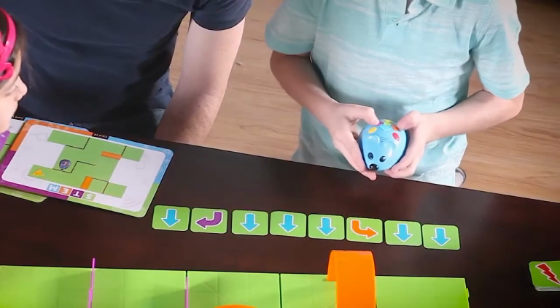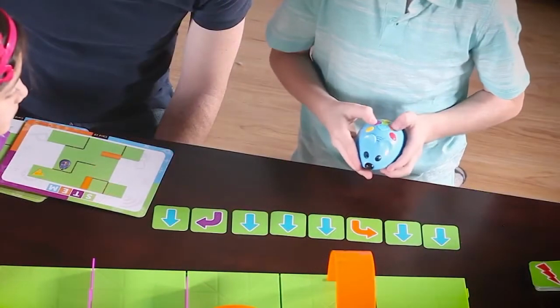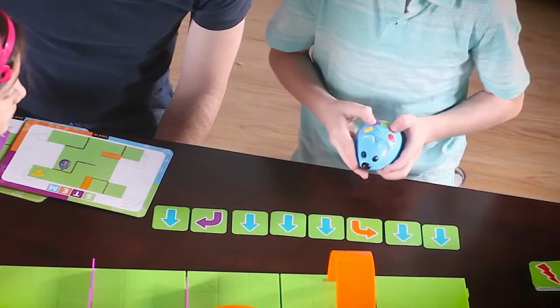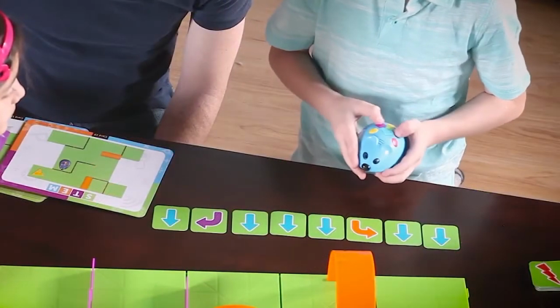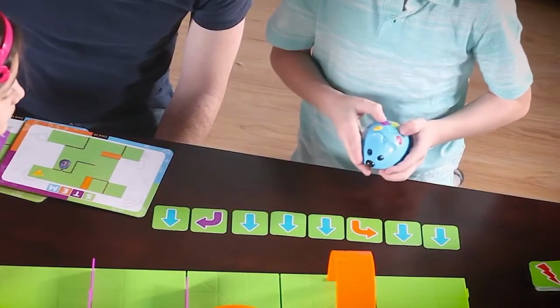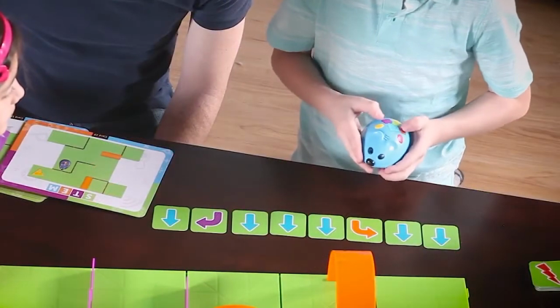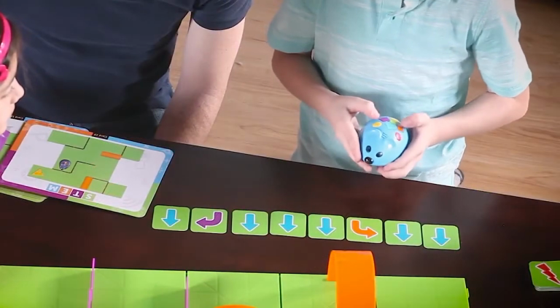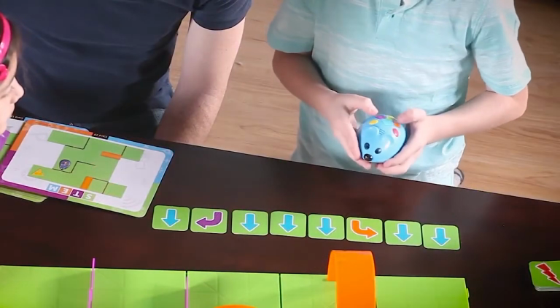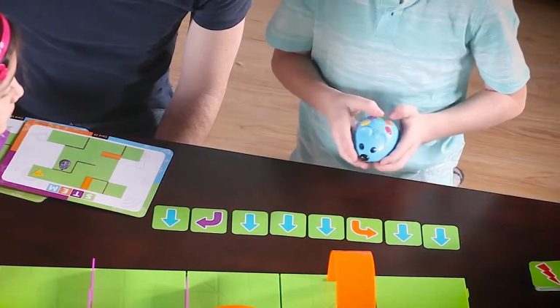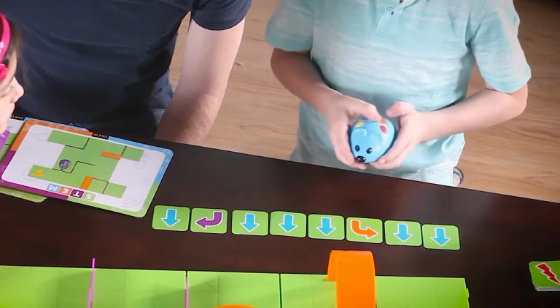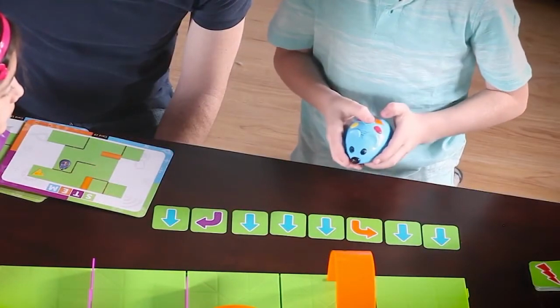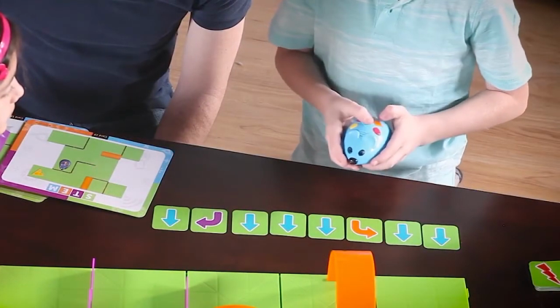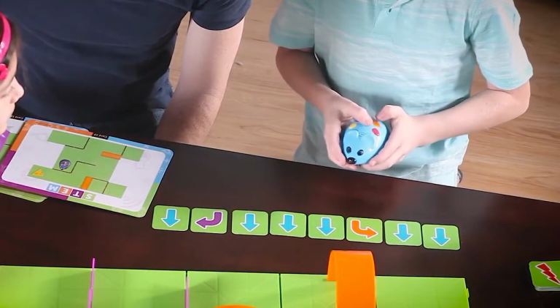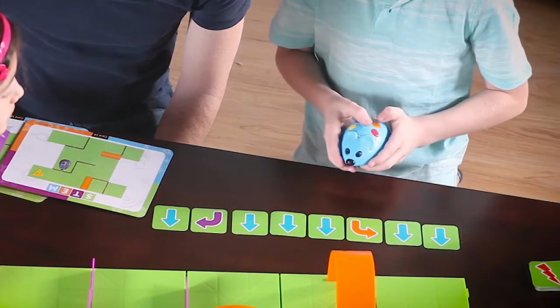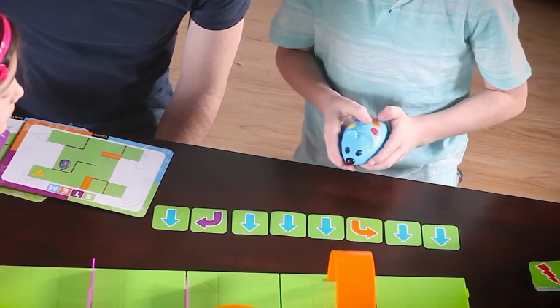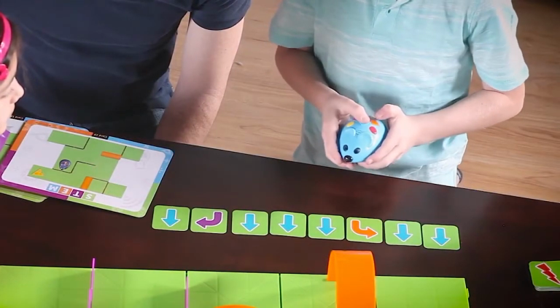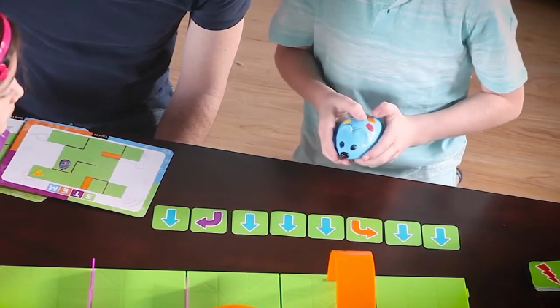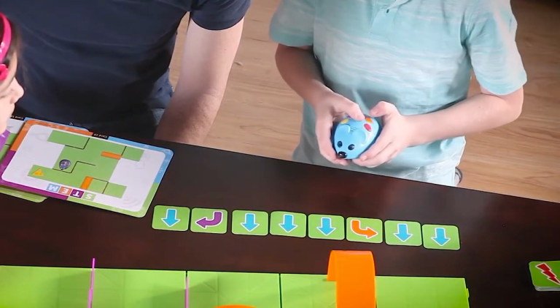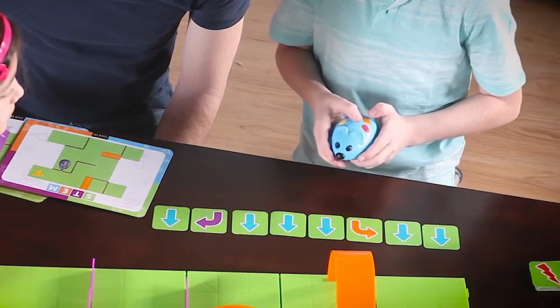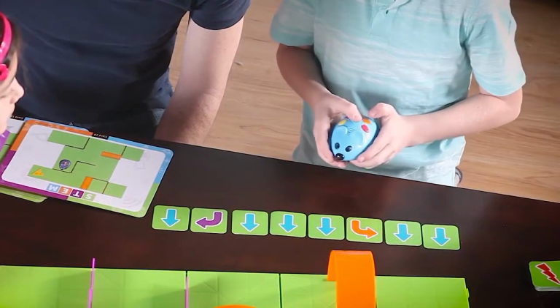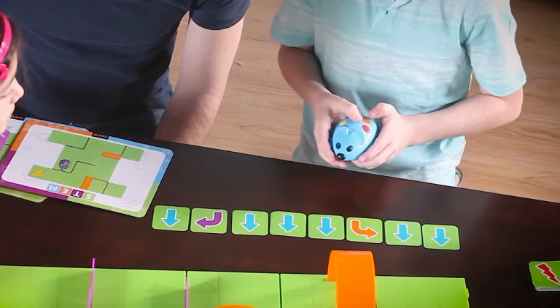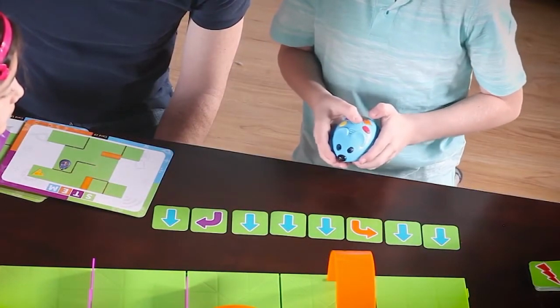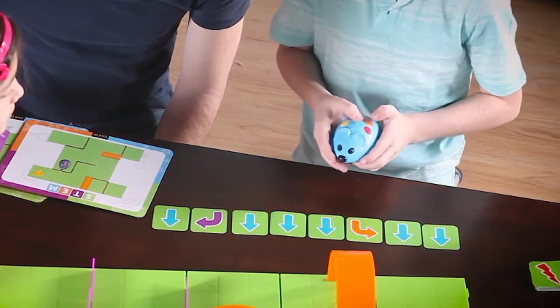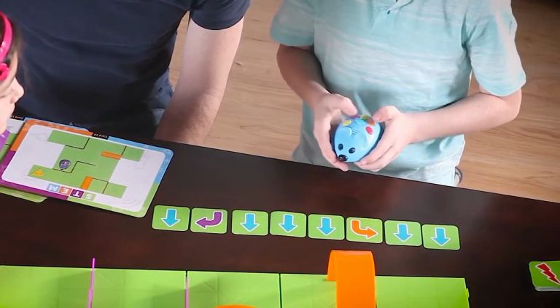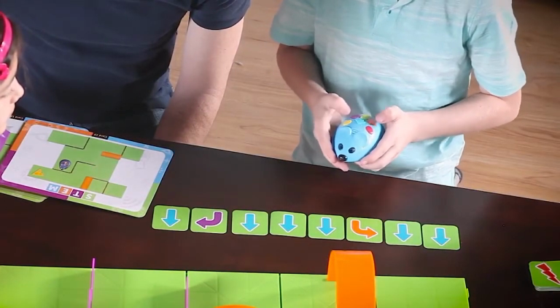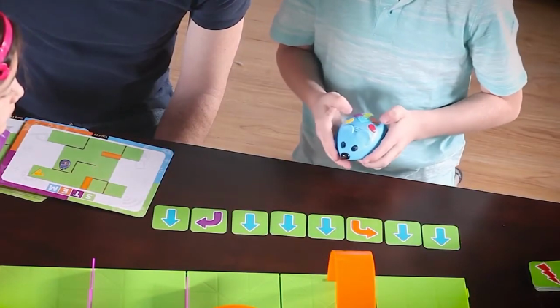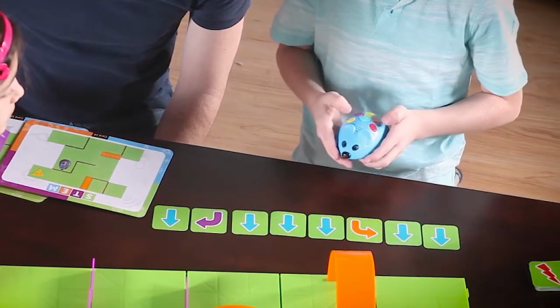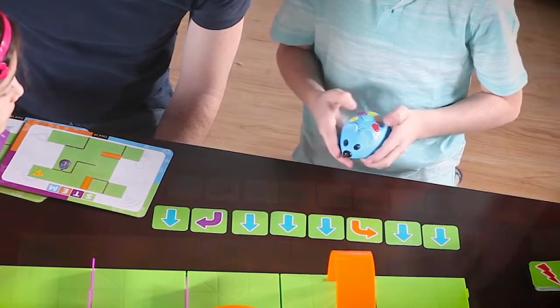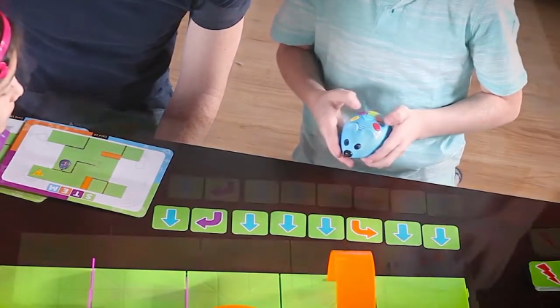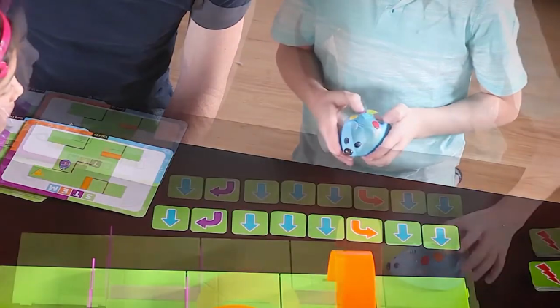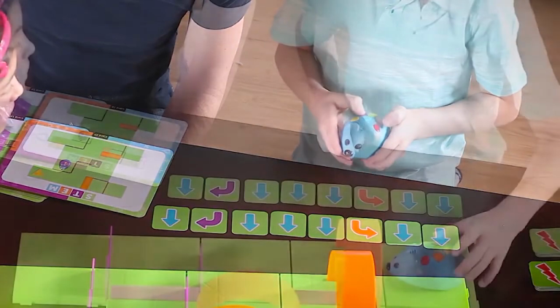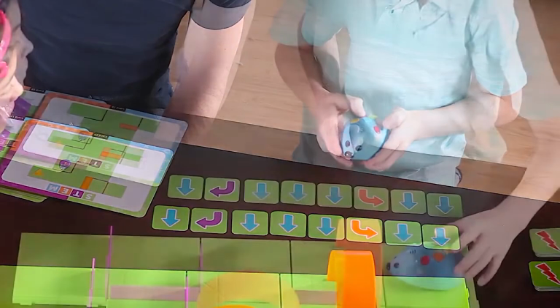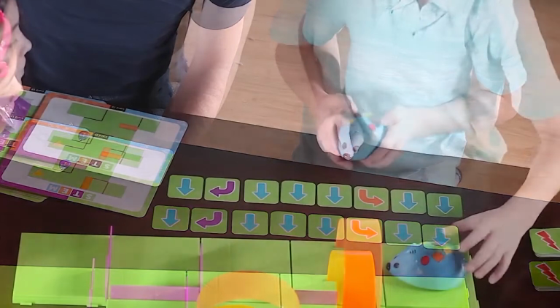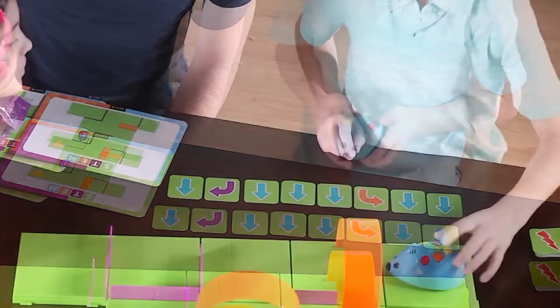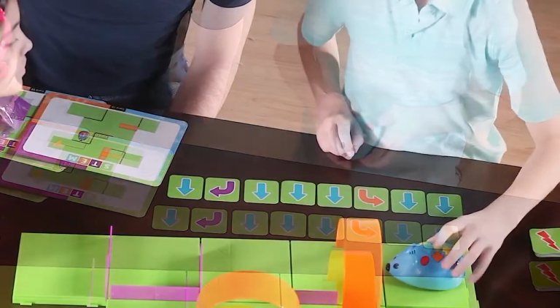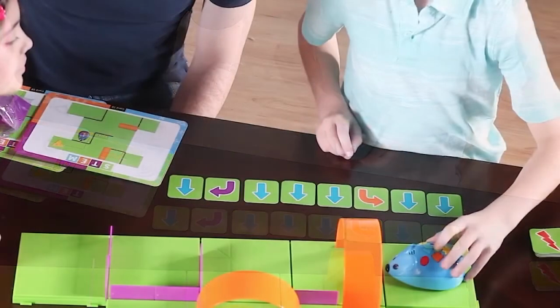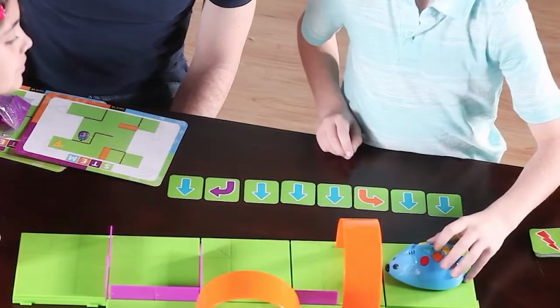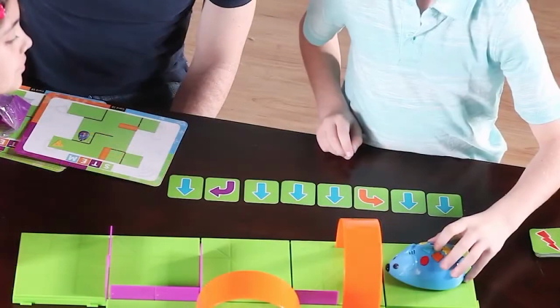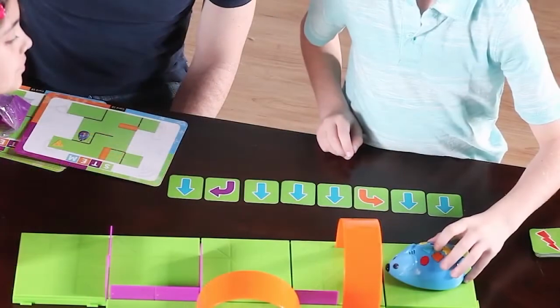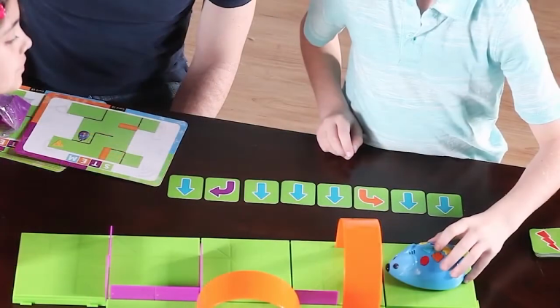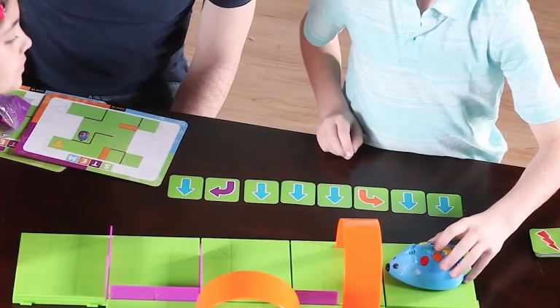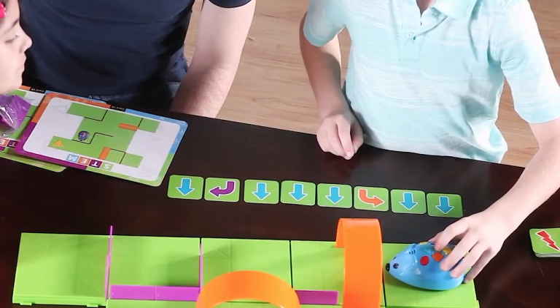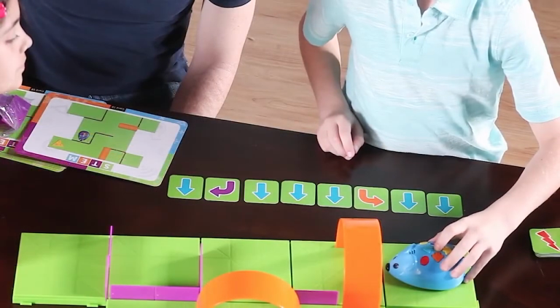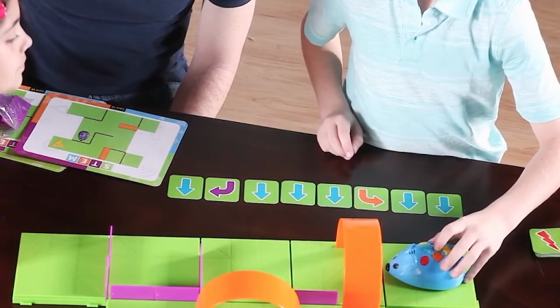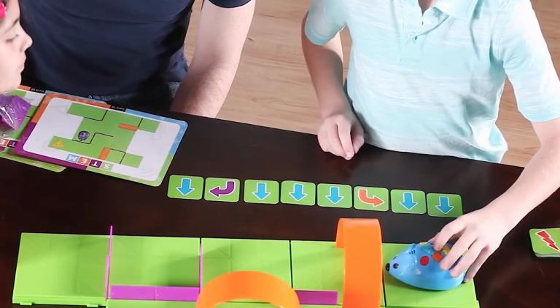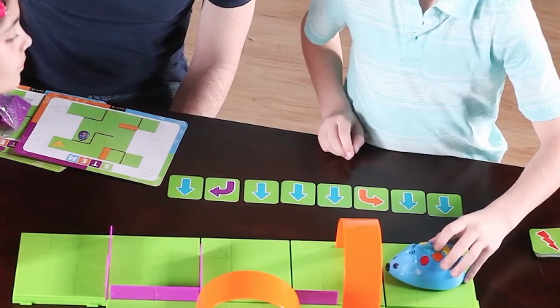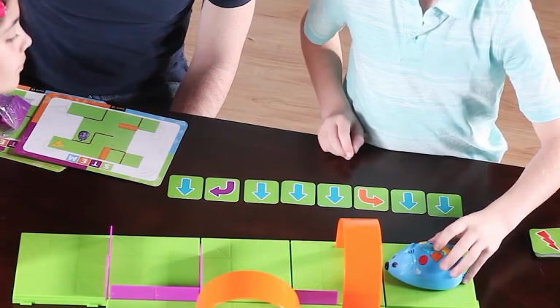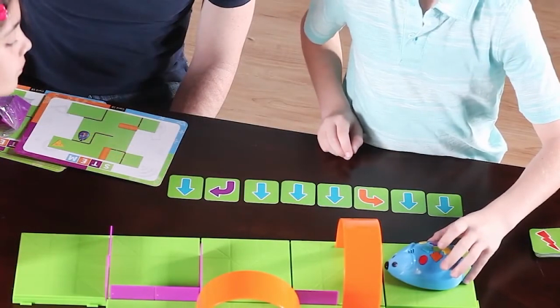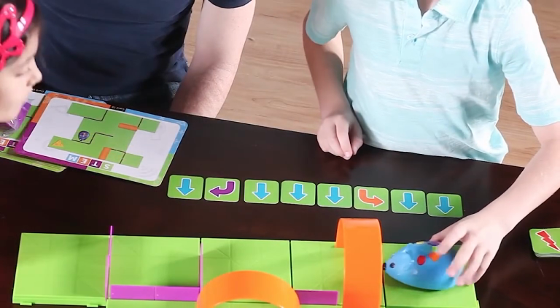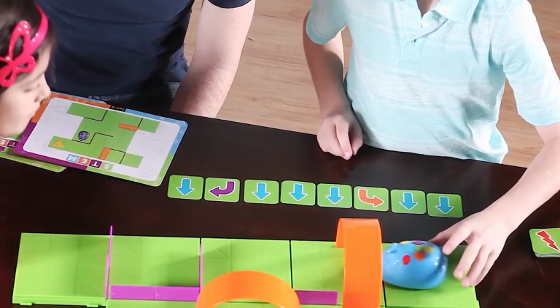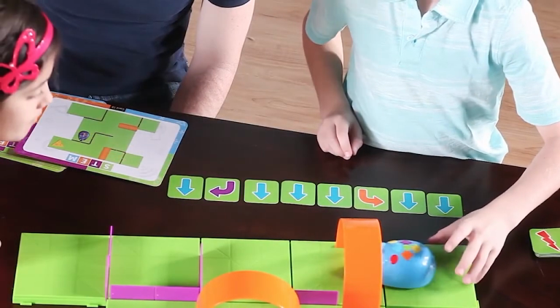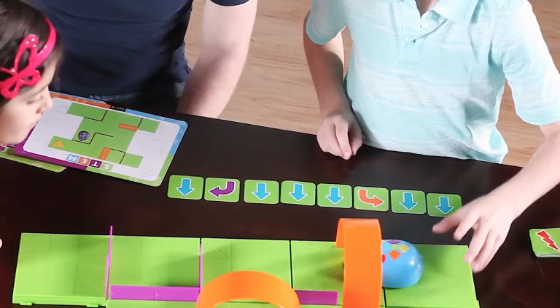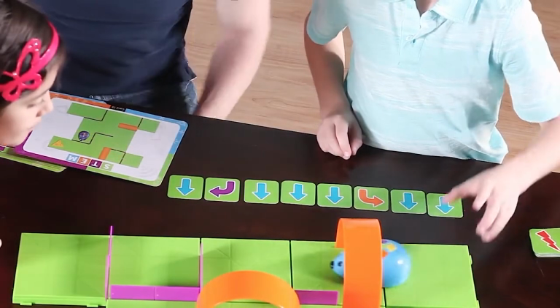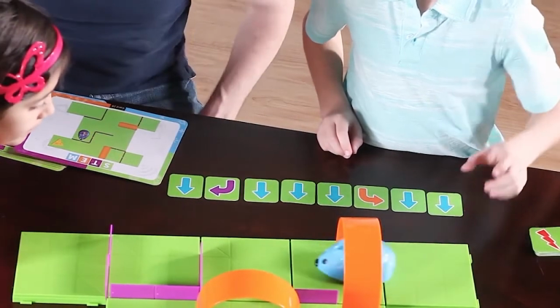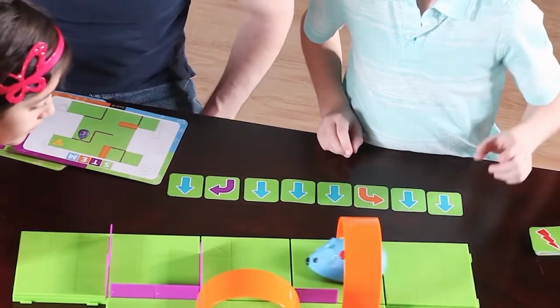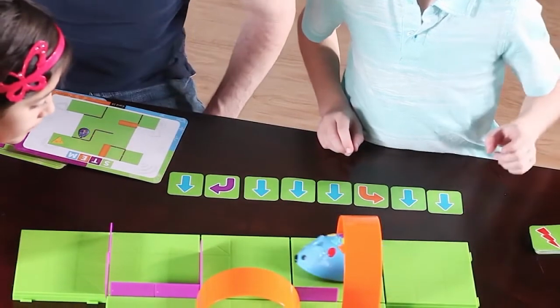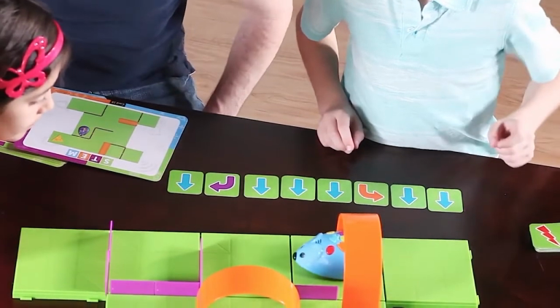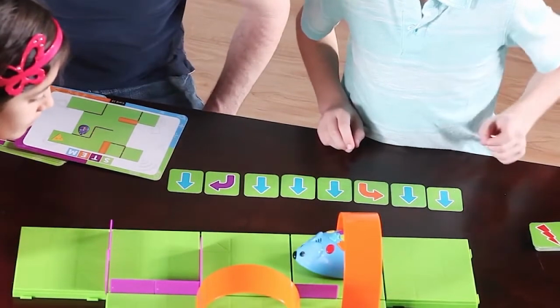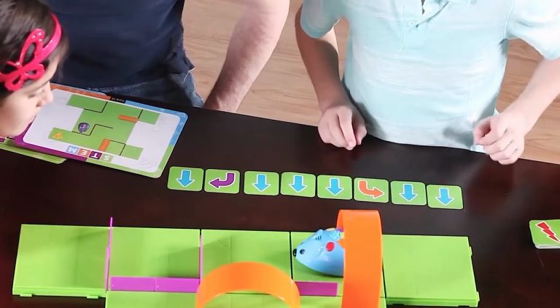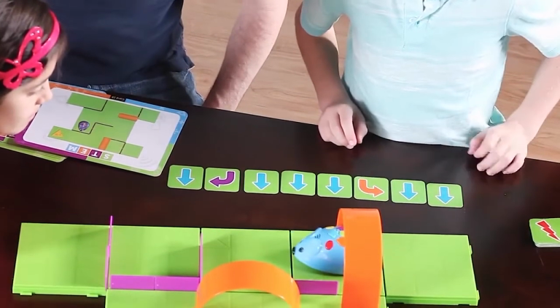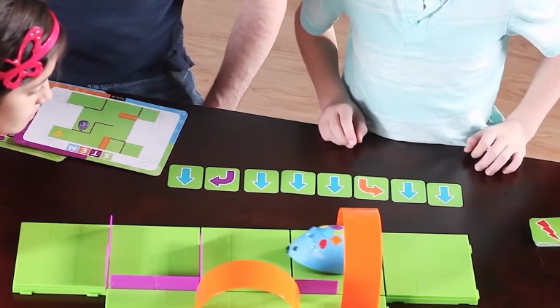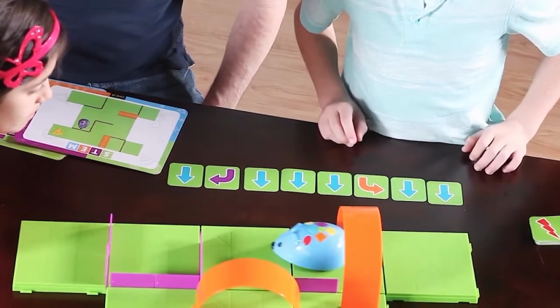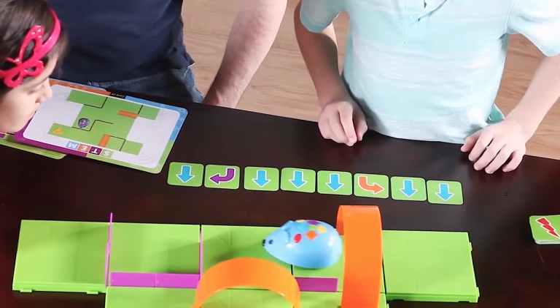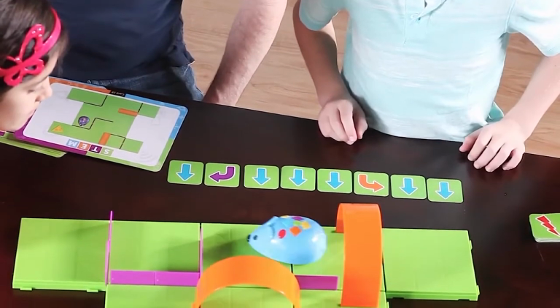Finally, enter the sequence of steps using the color-coded buttons. Press the green Start button and watch Colby race to find the cheese.